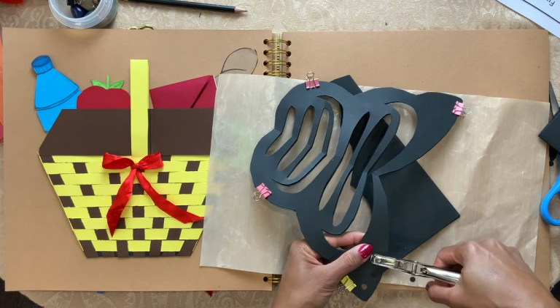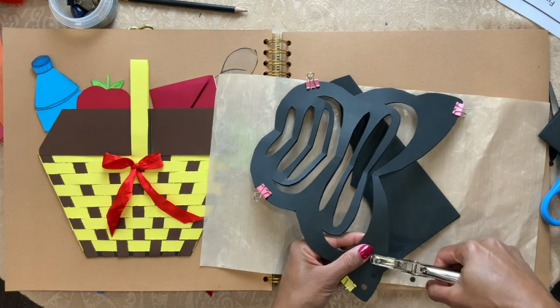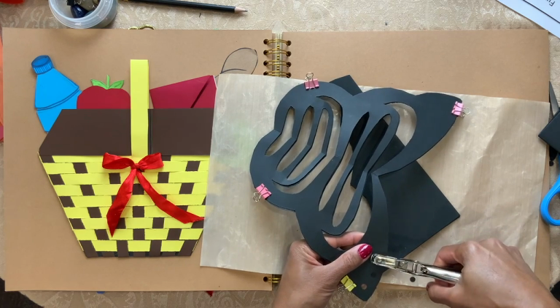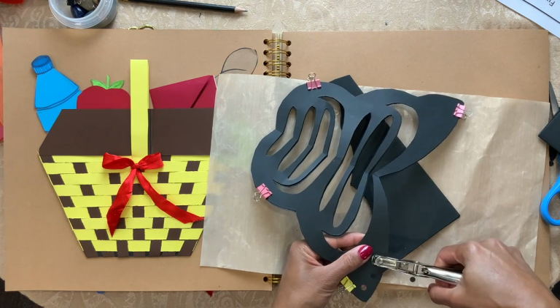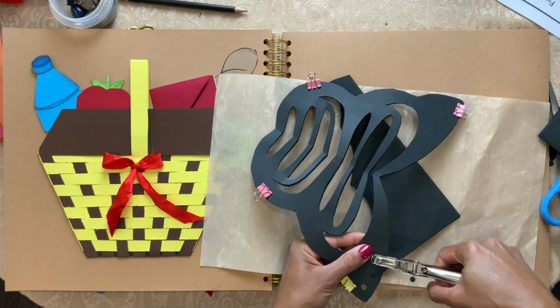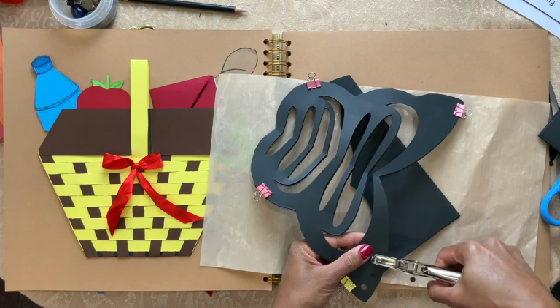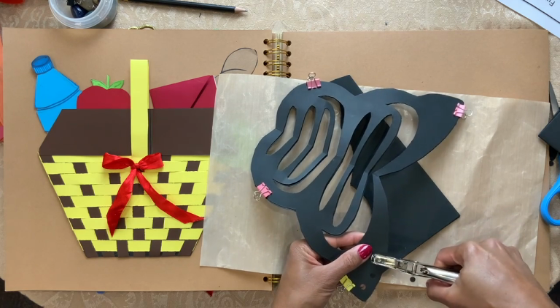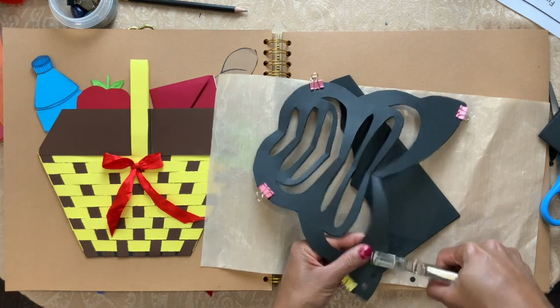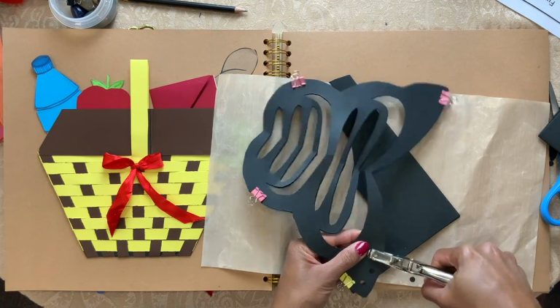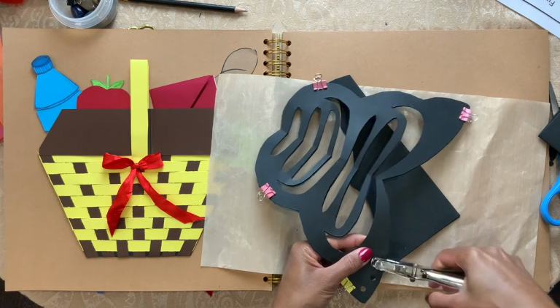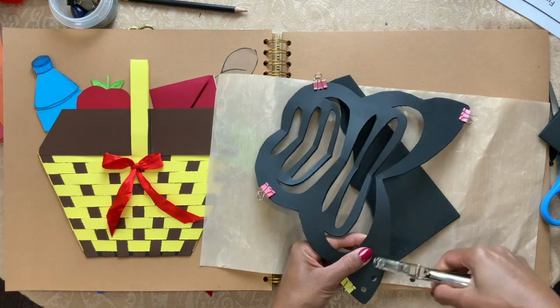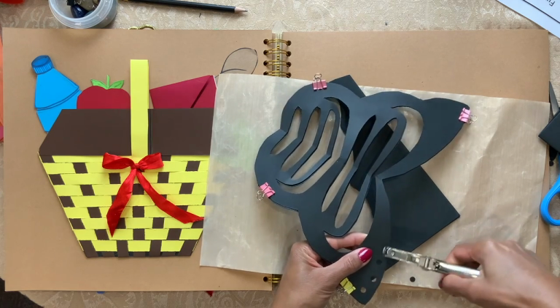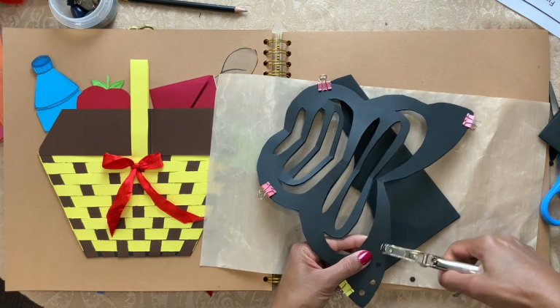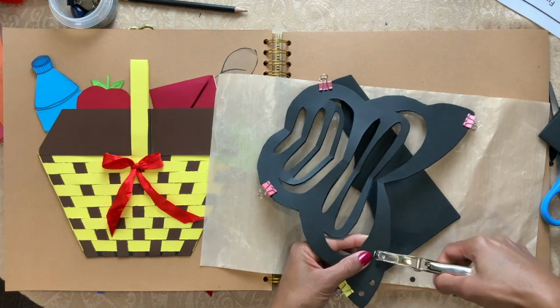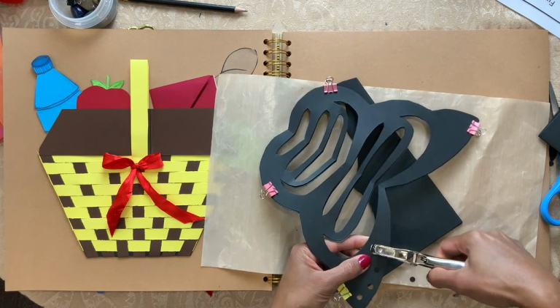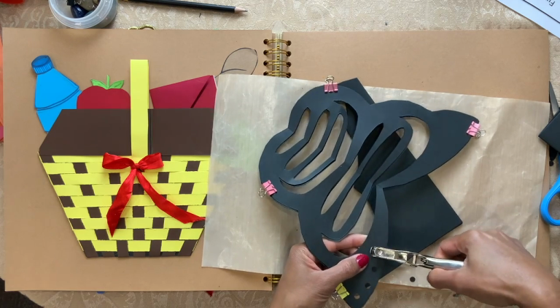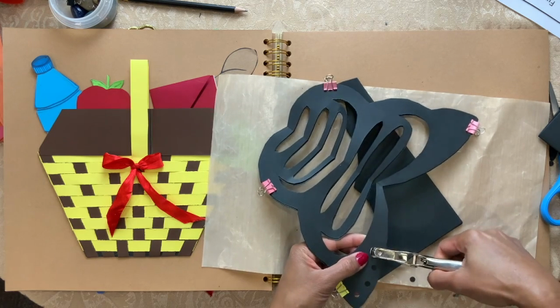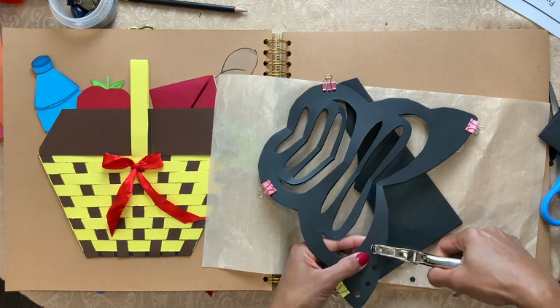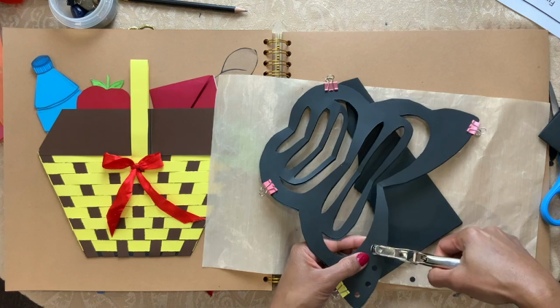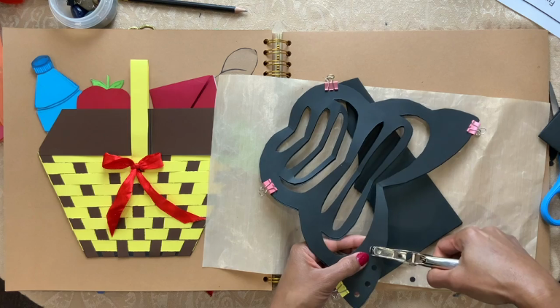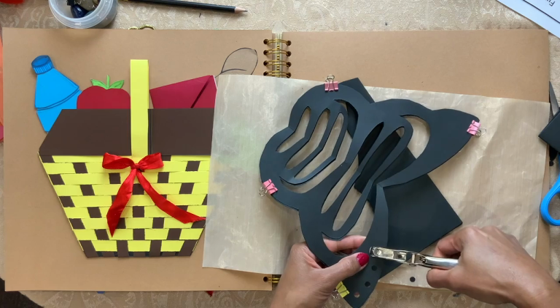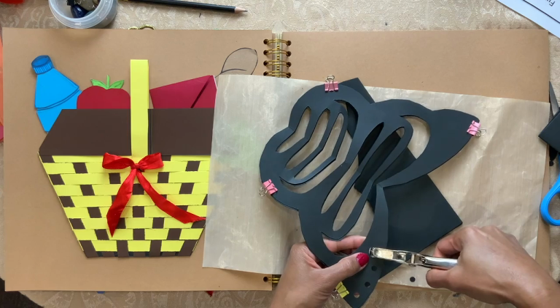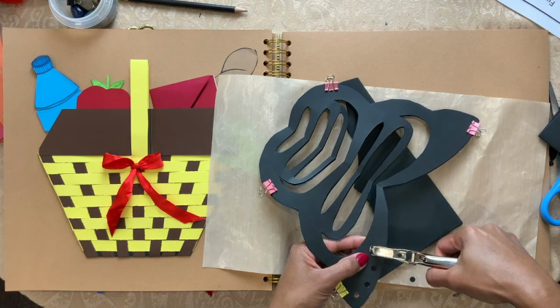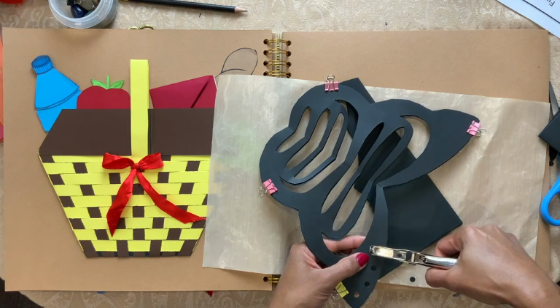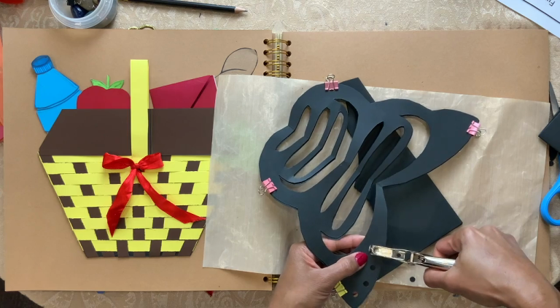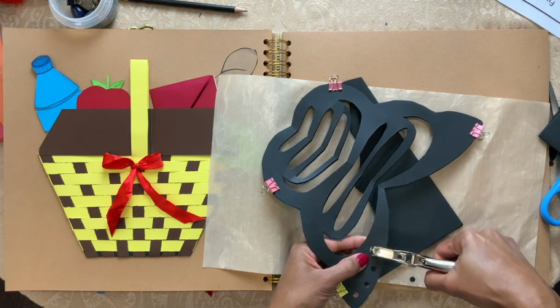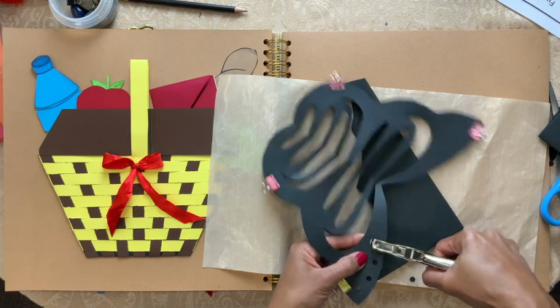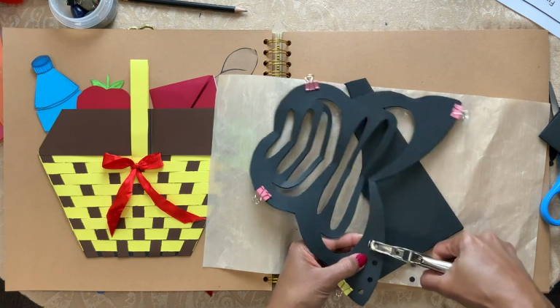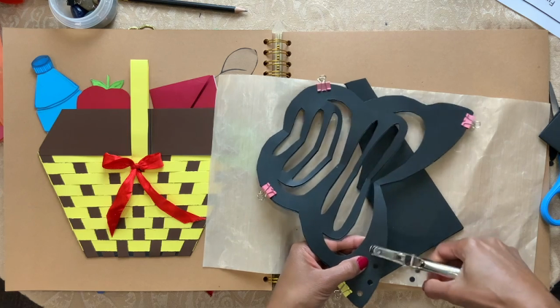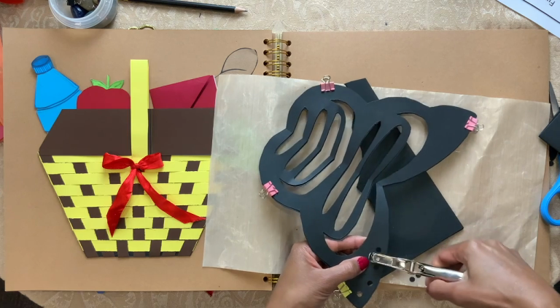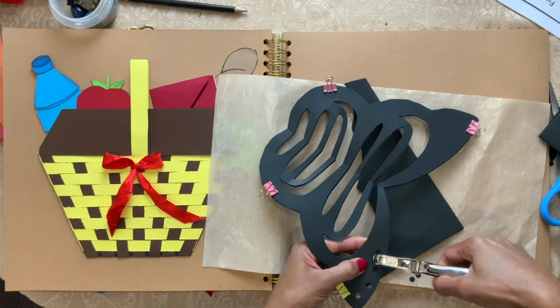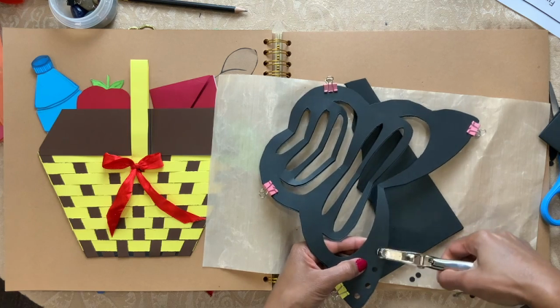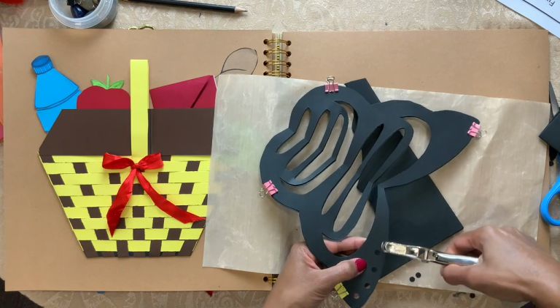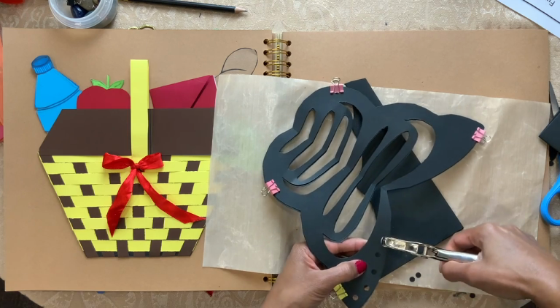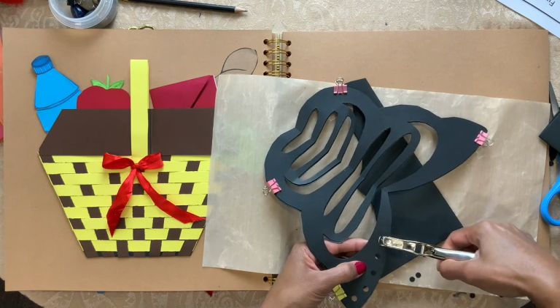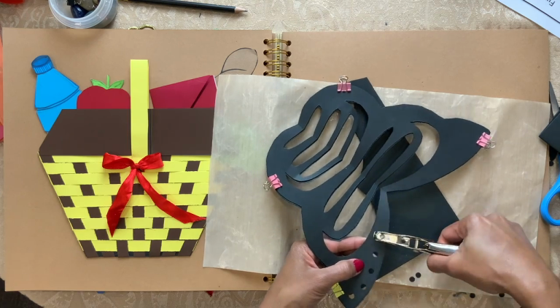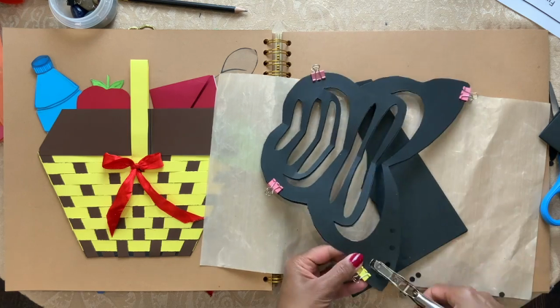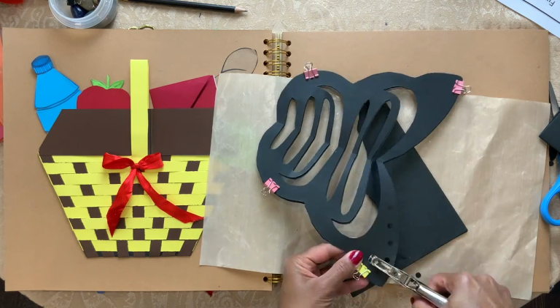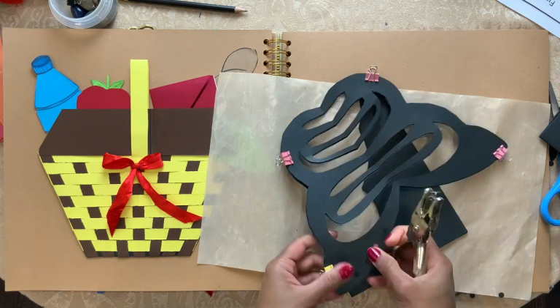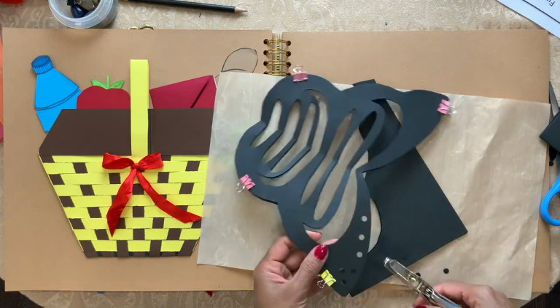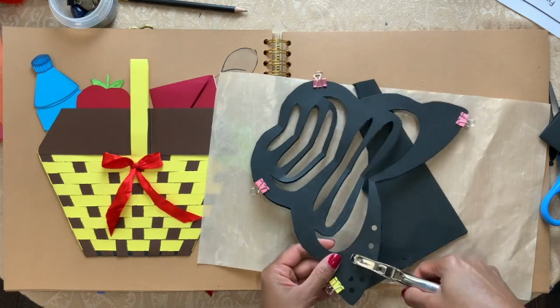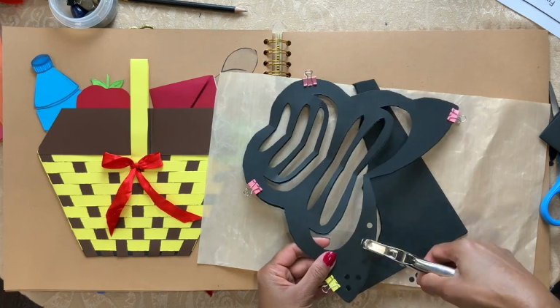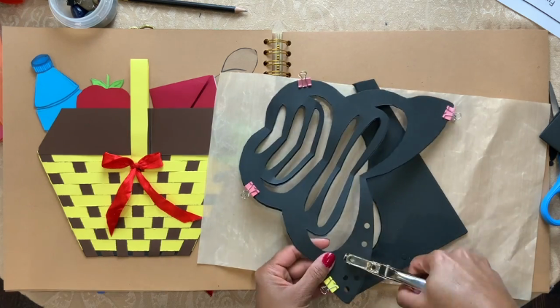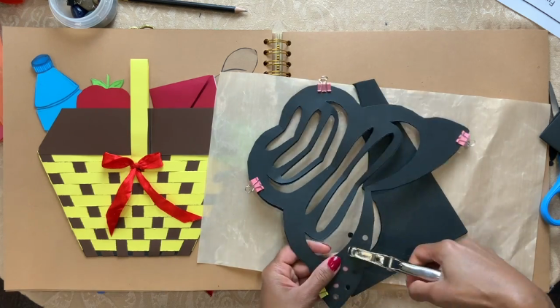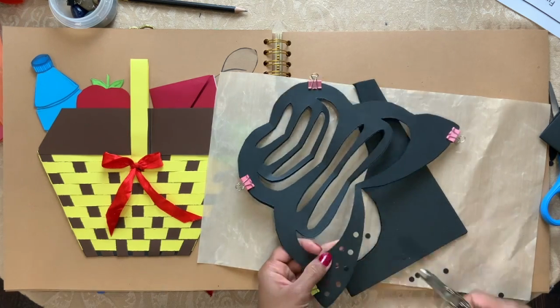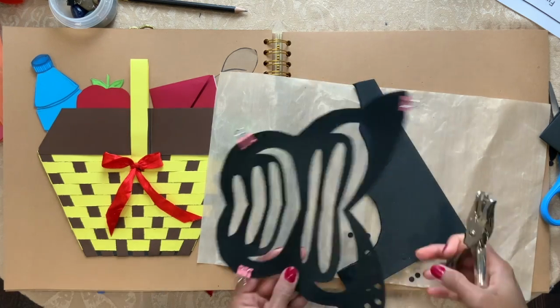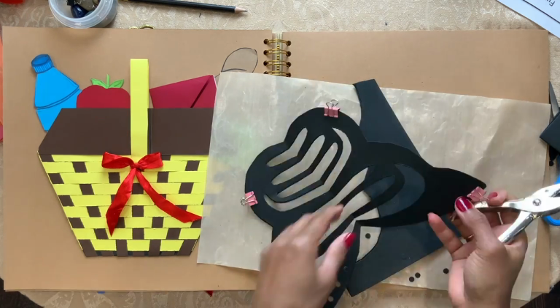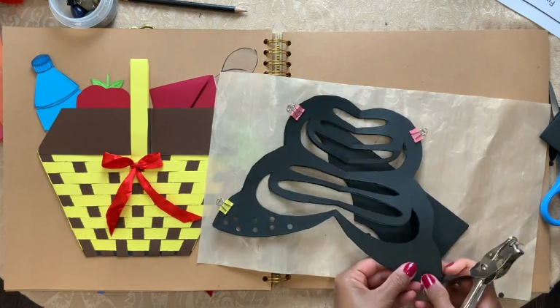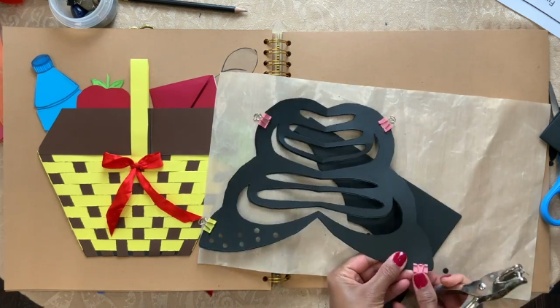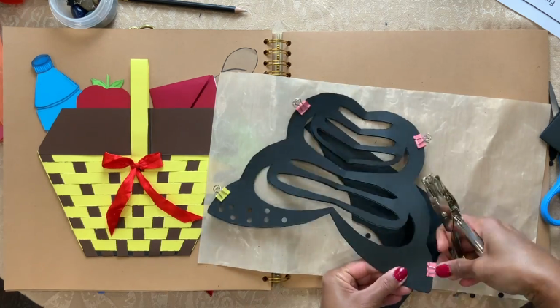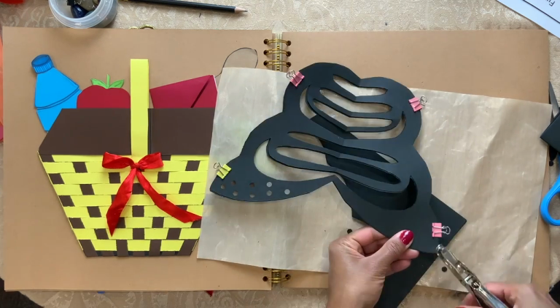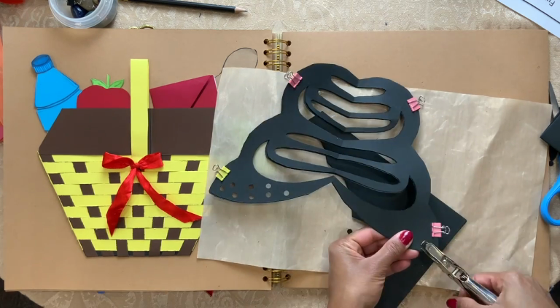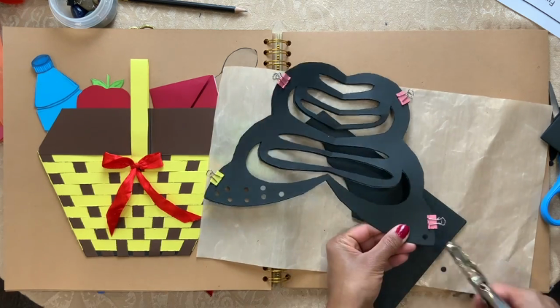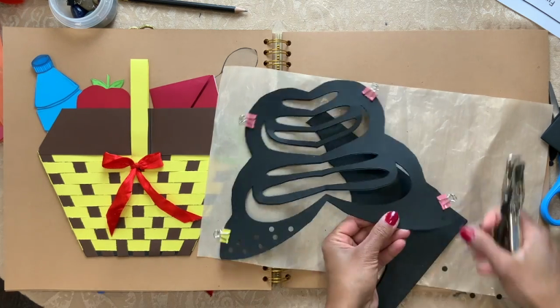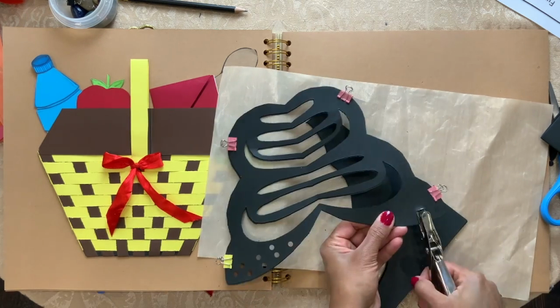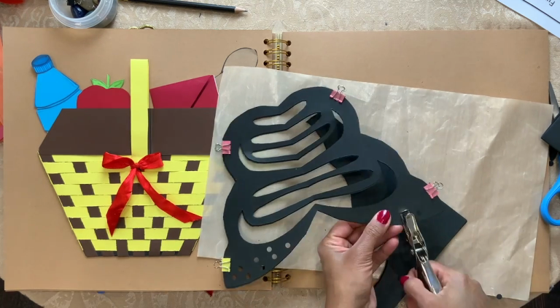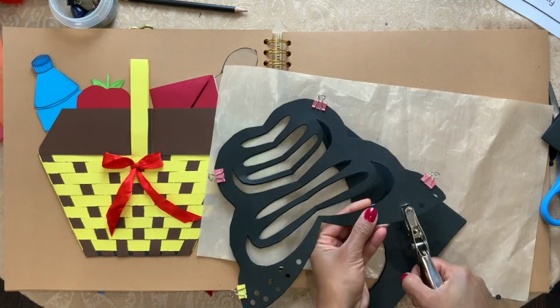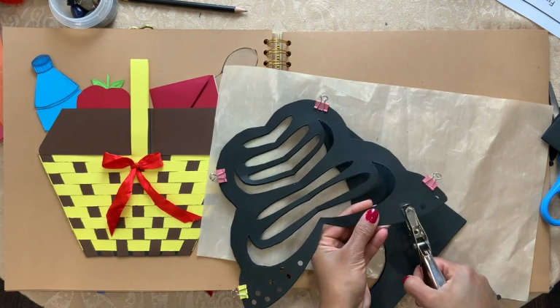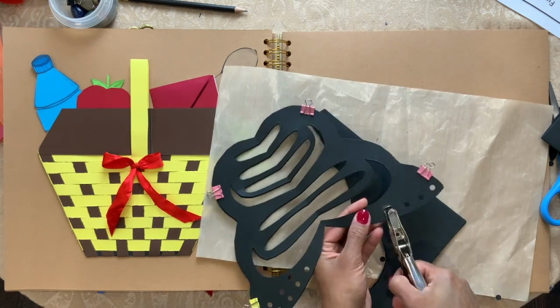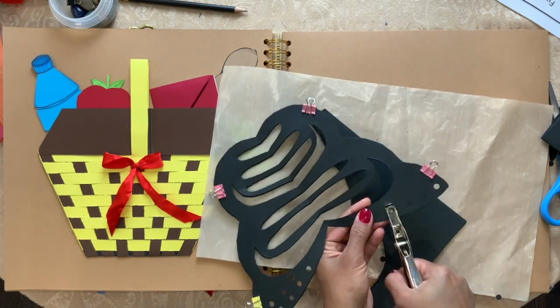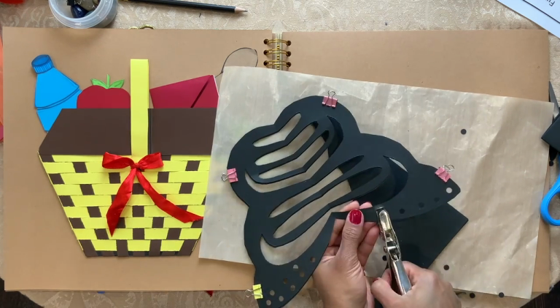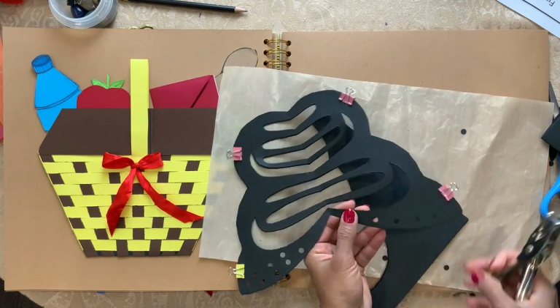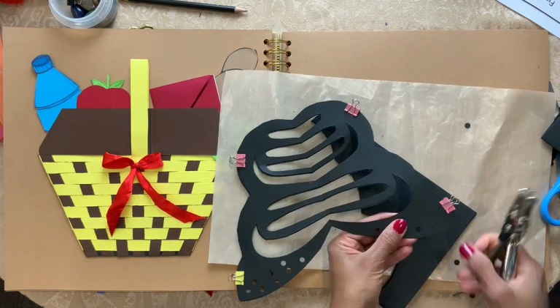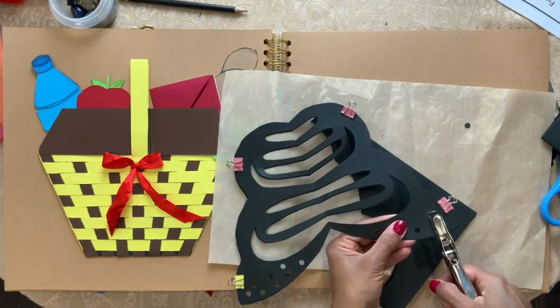Take one hole puncher and punch some holes around the edges.